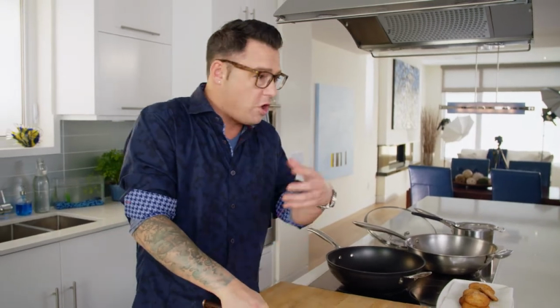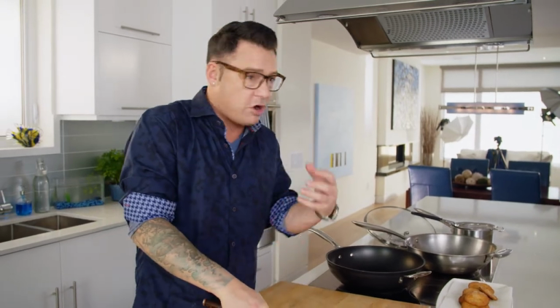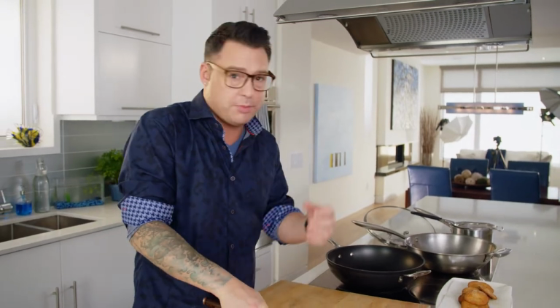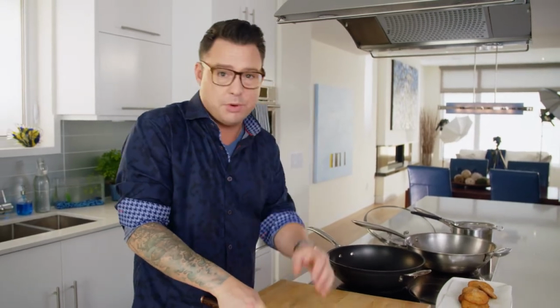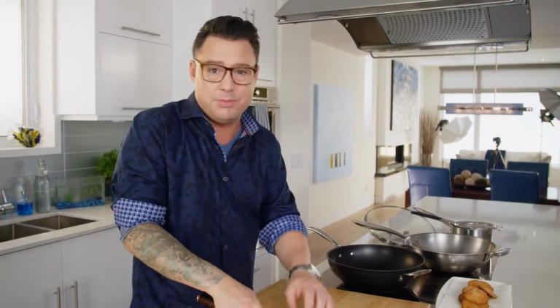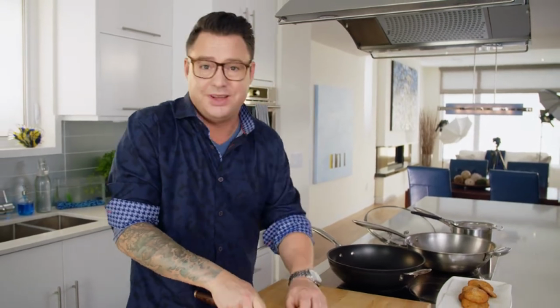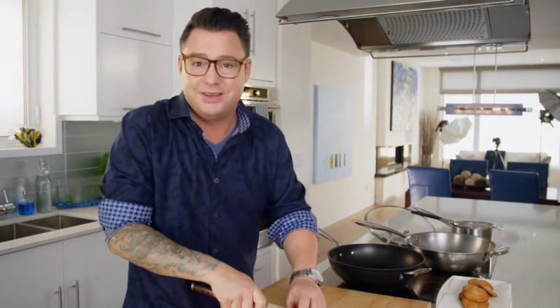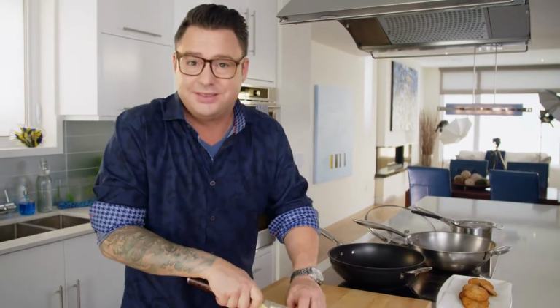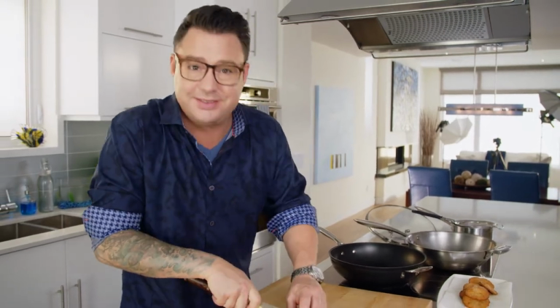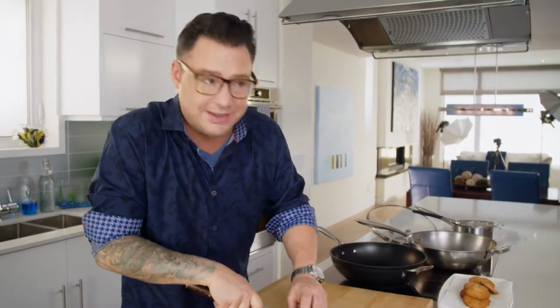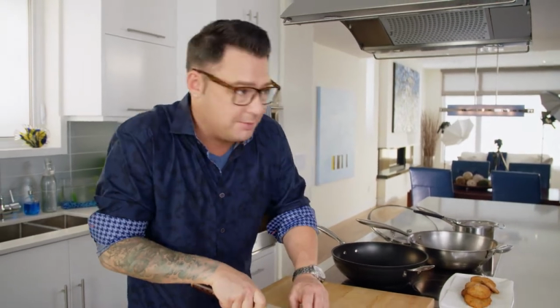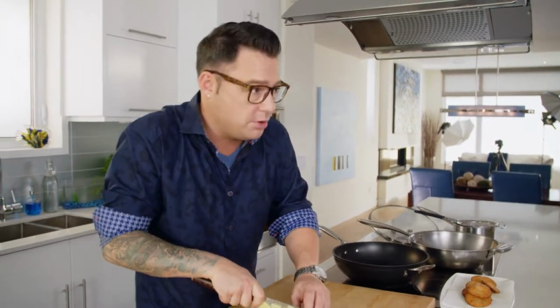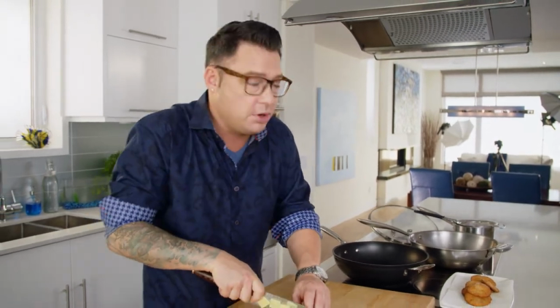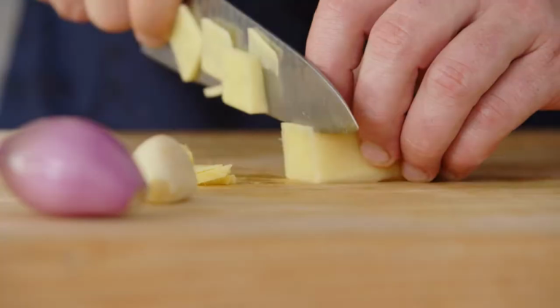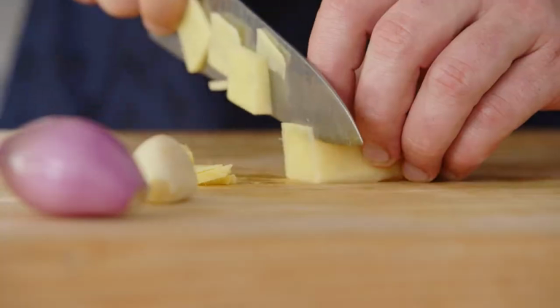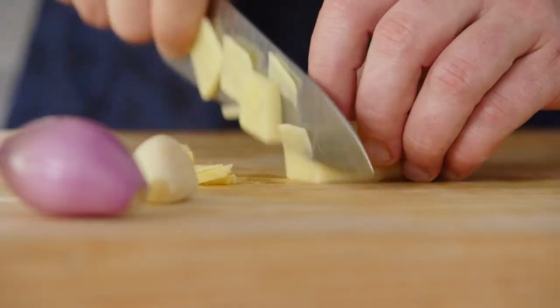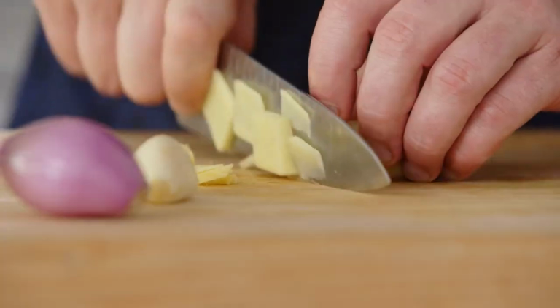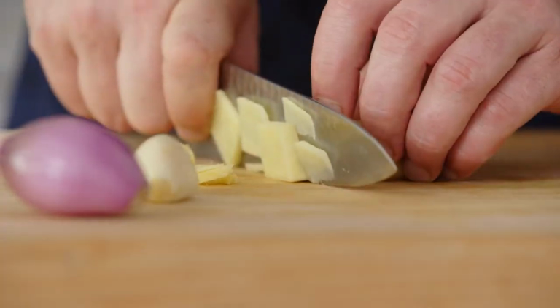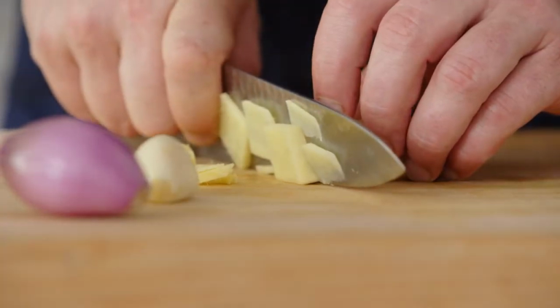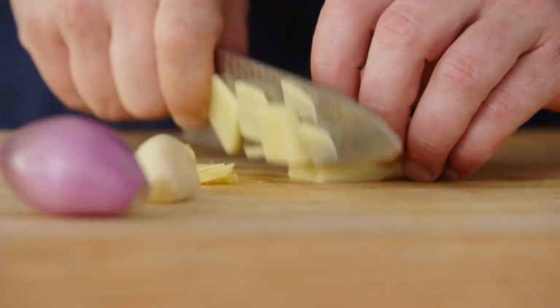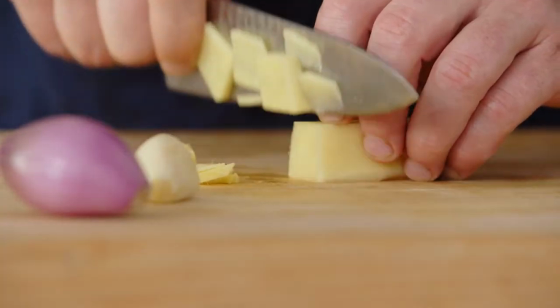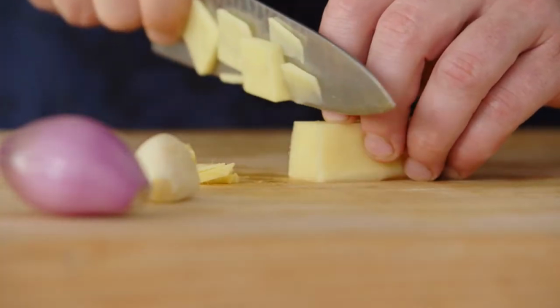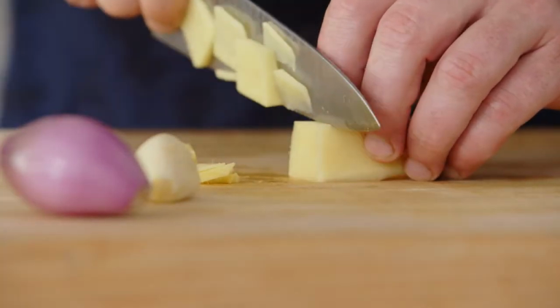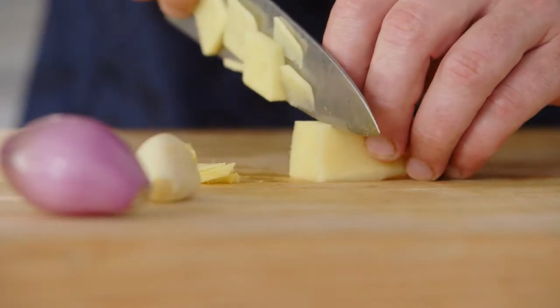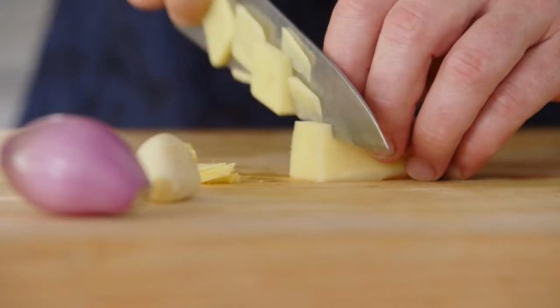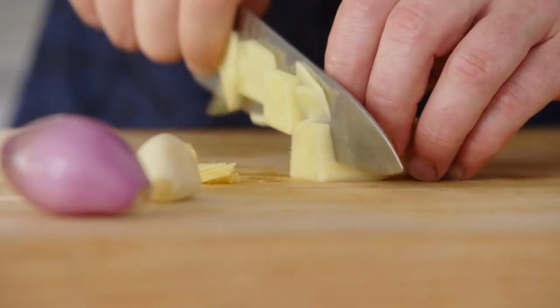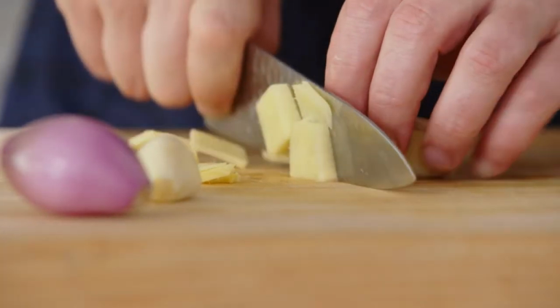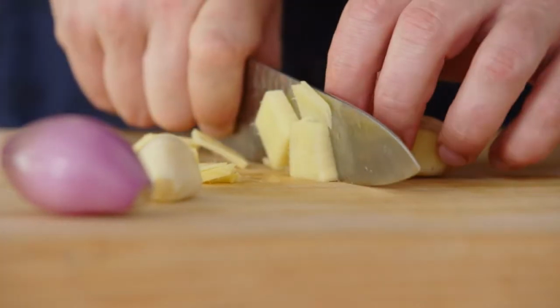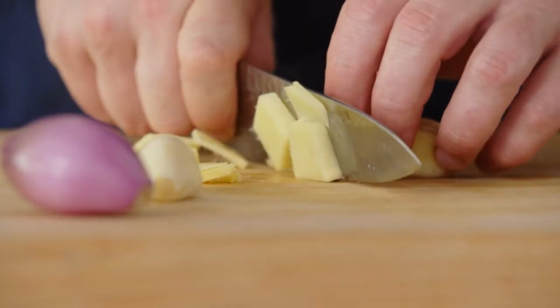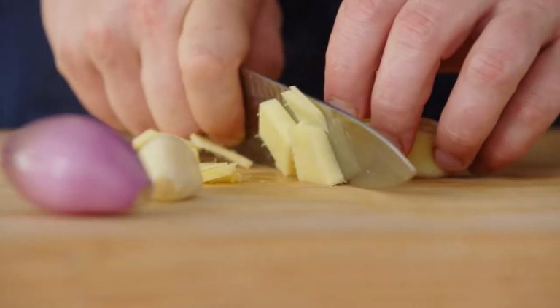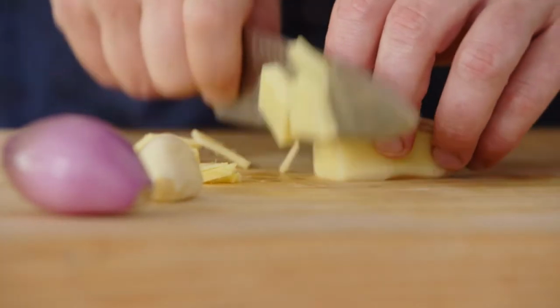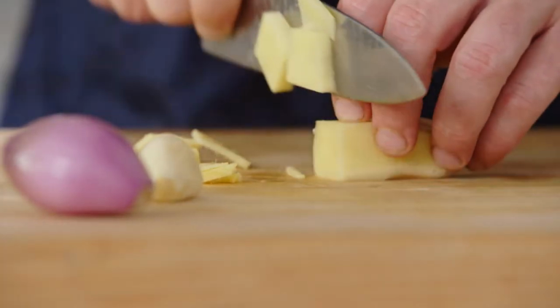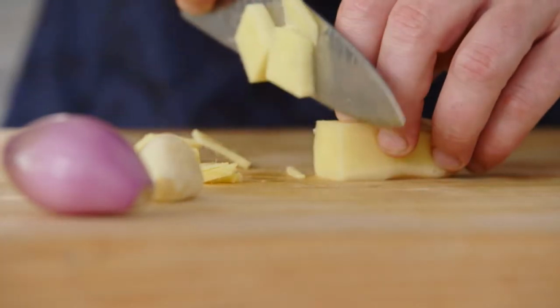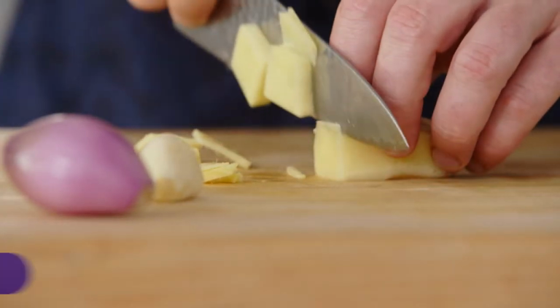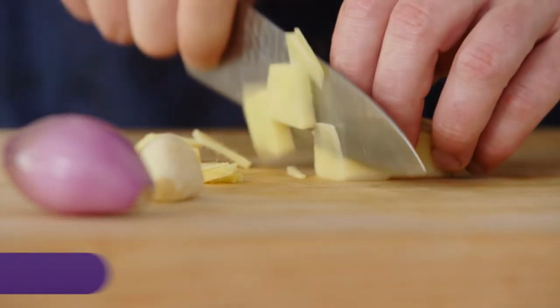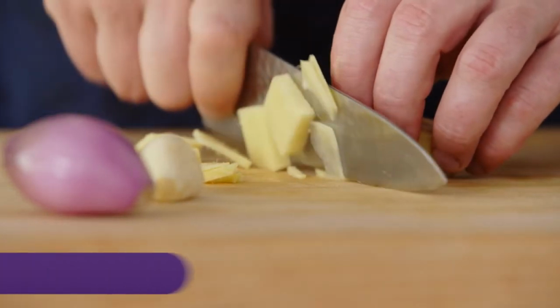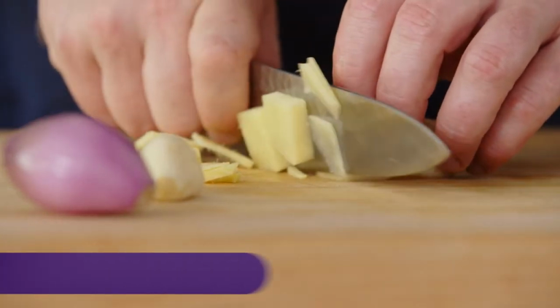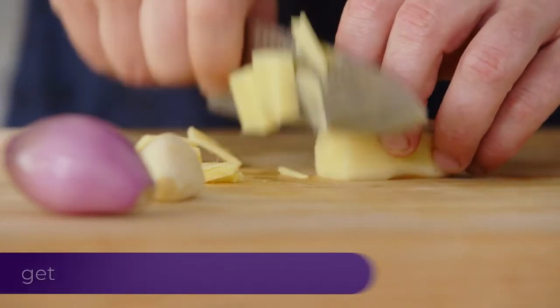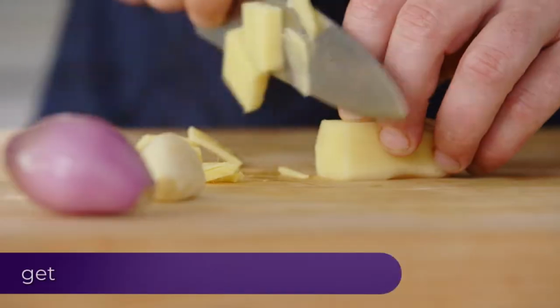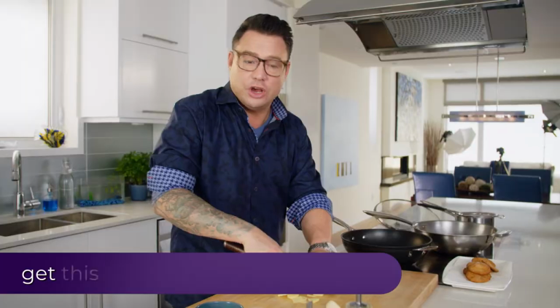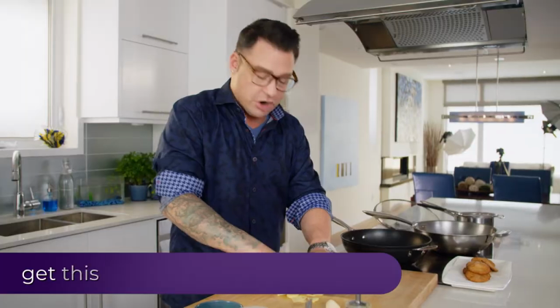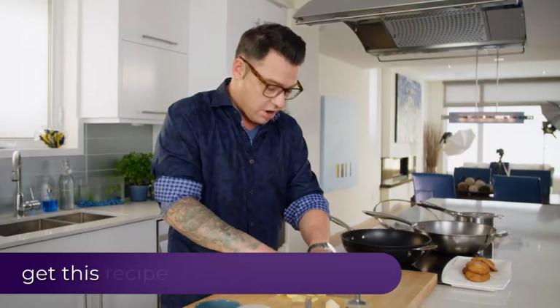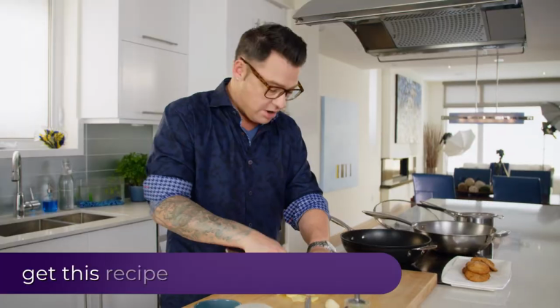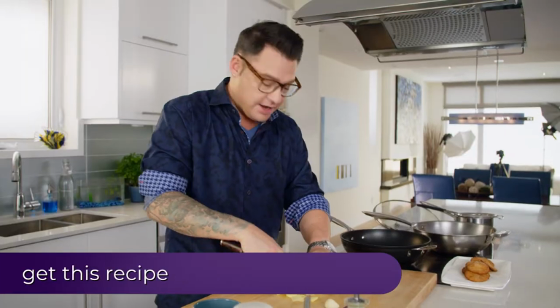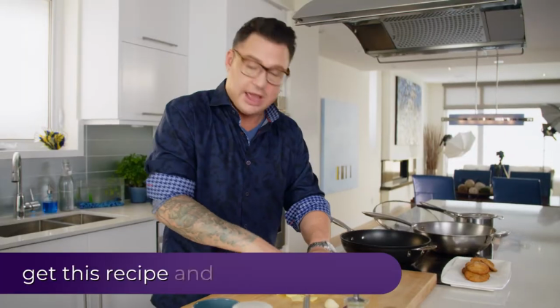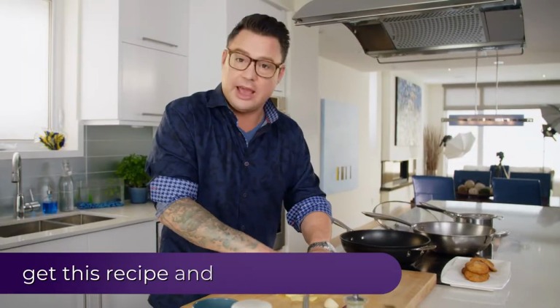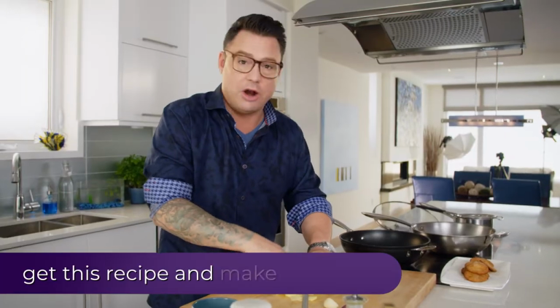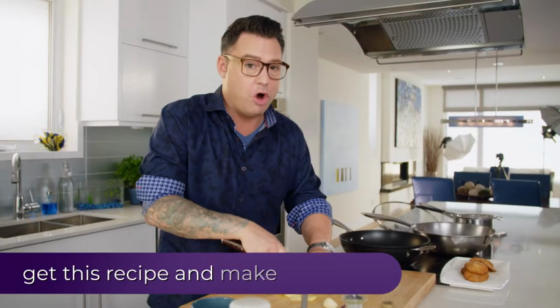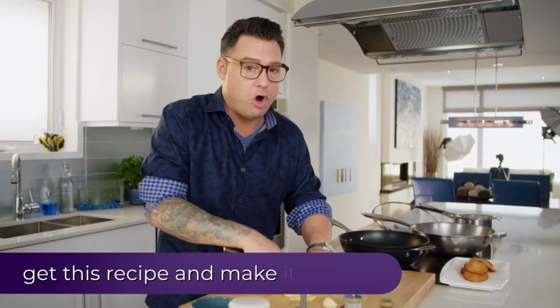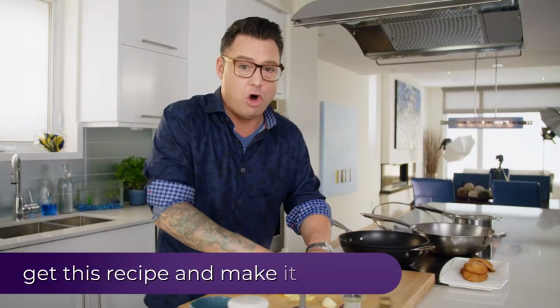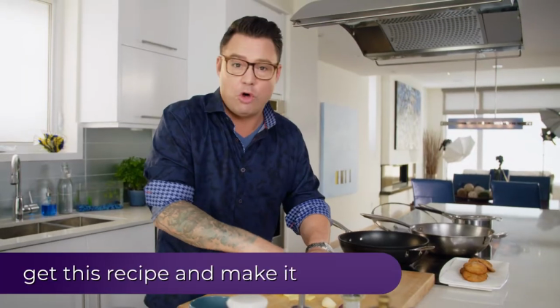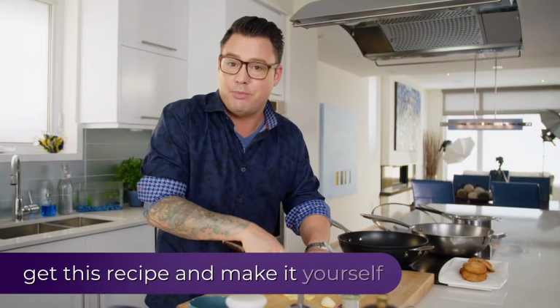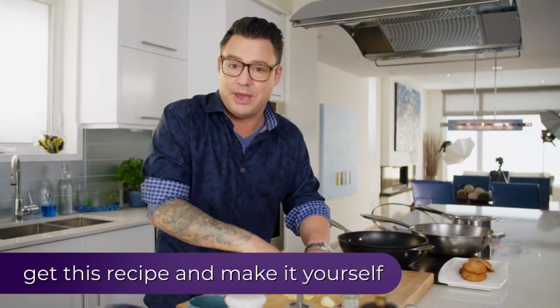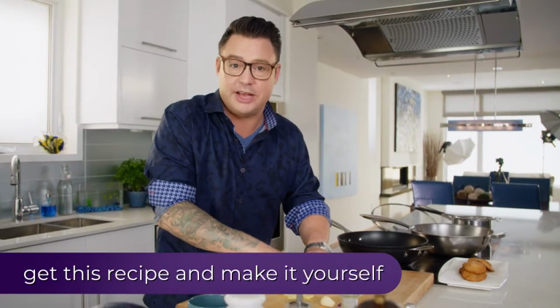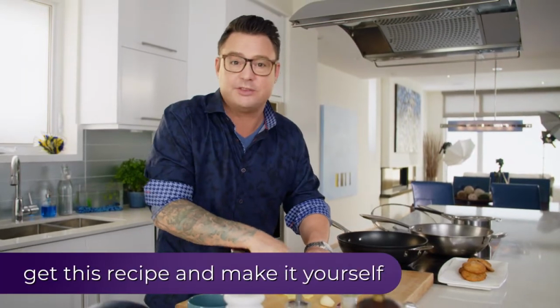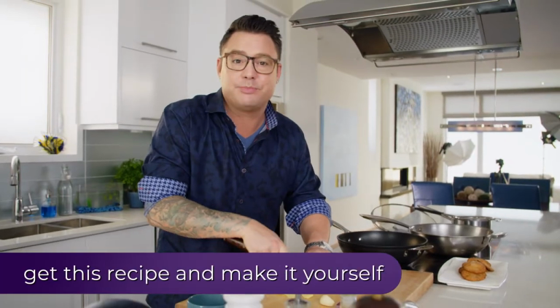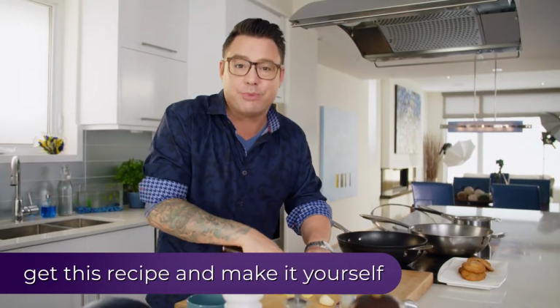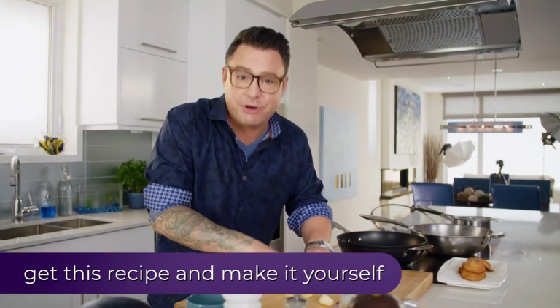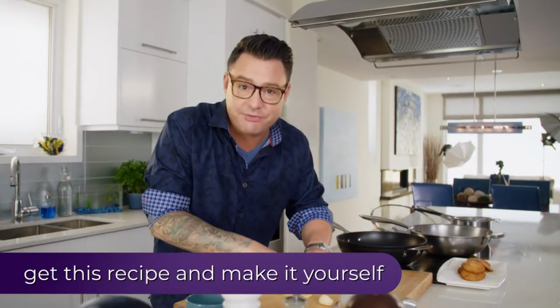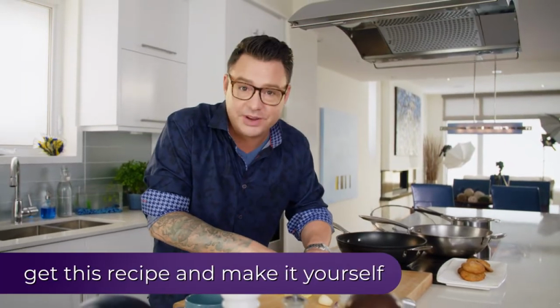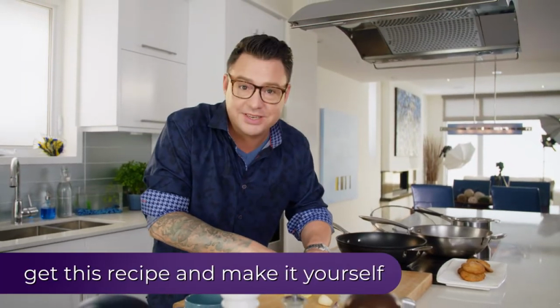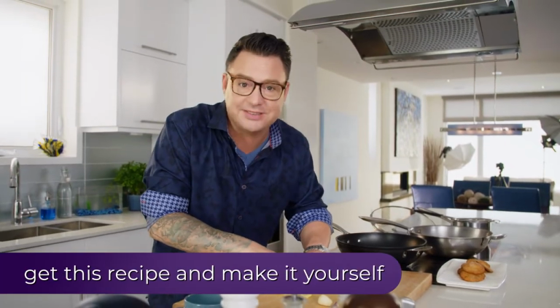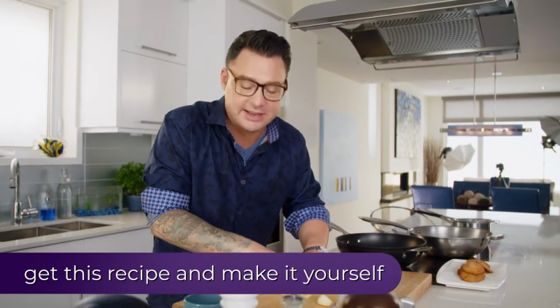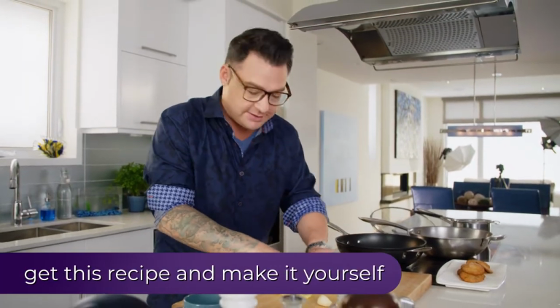Cardamom, cinnamon, cloves, ginger, onions, garlic — it all makes perfect sense.